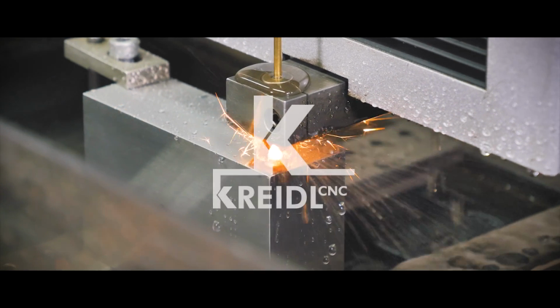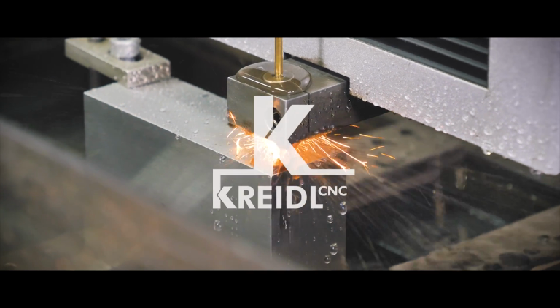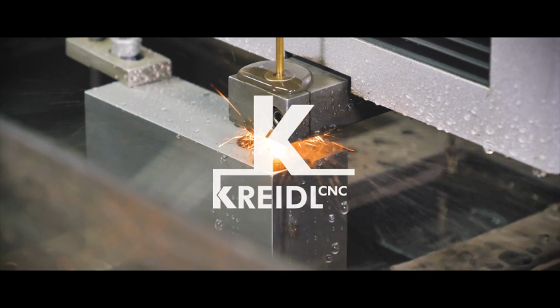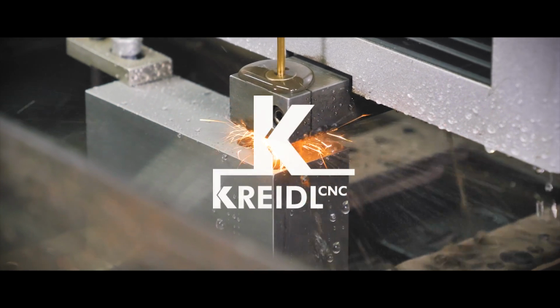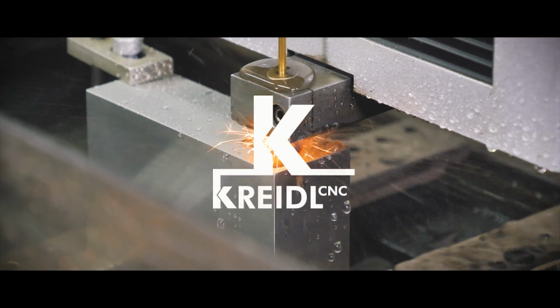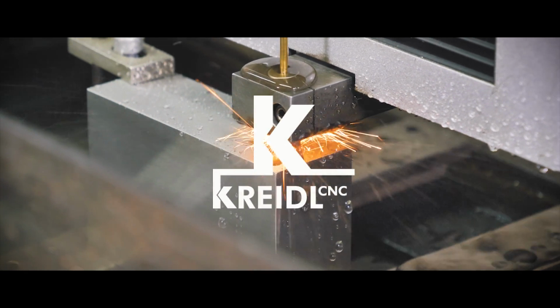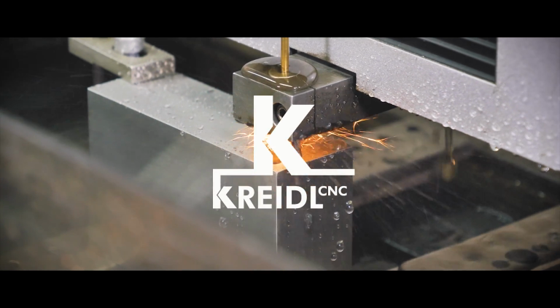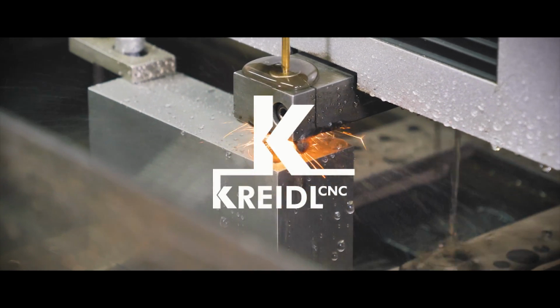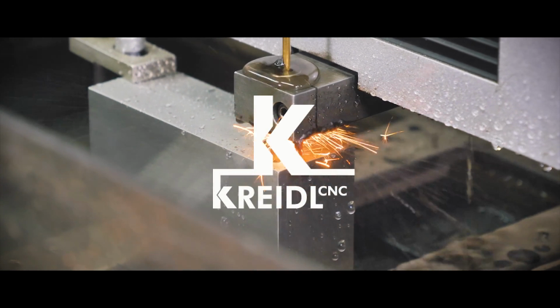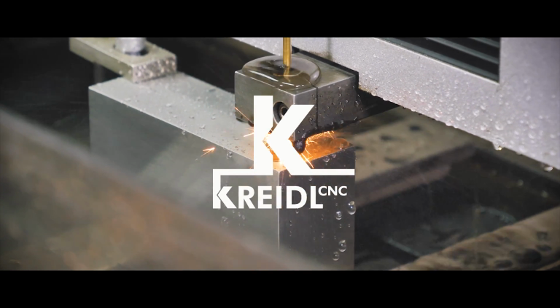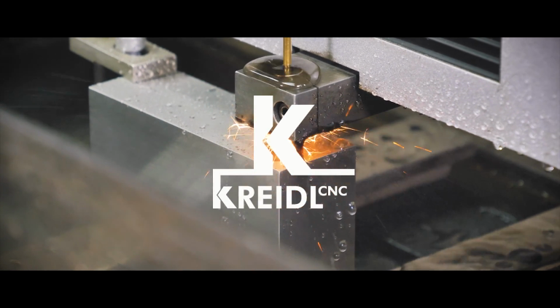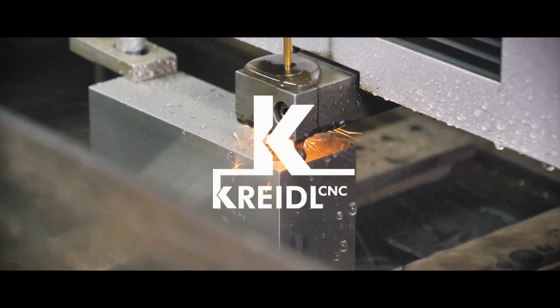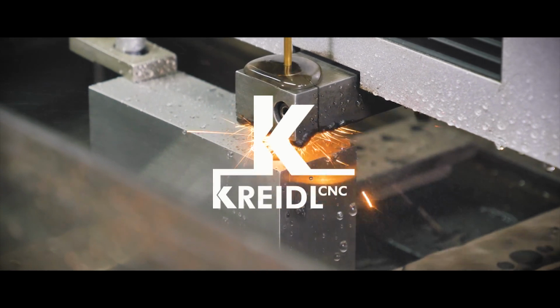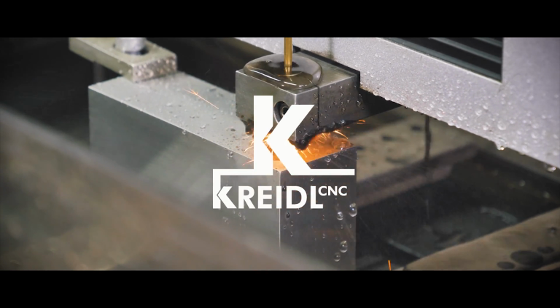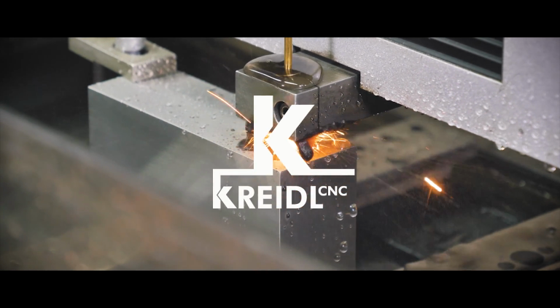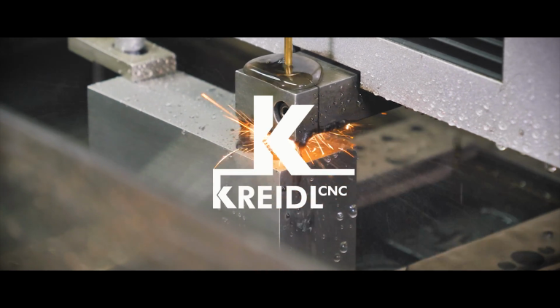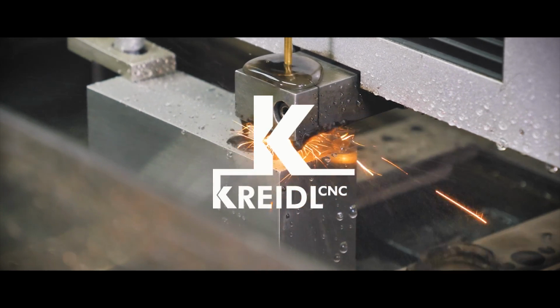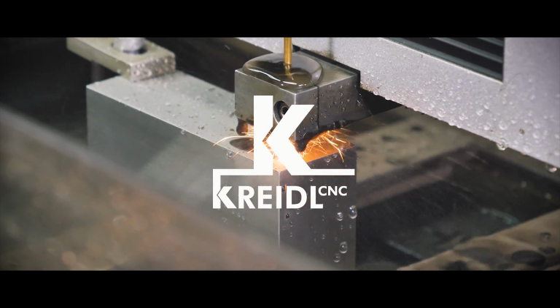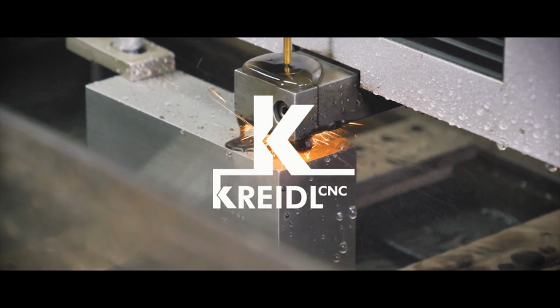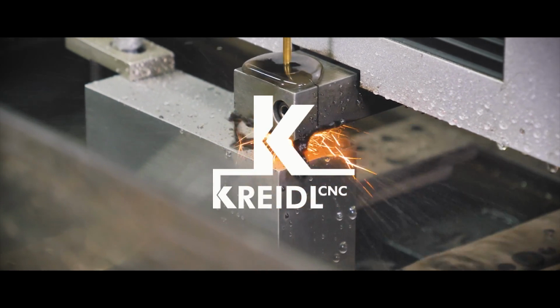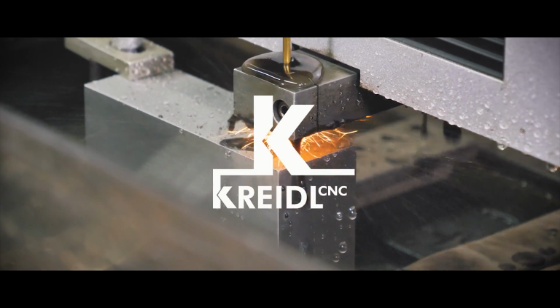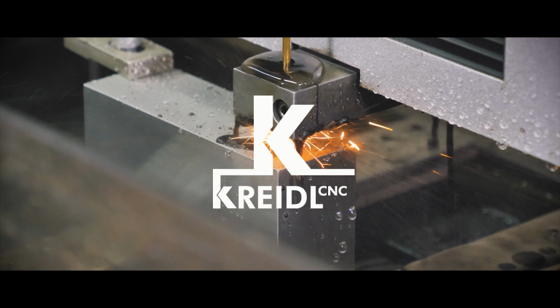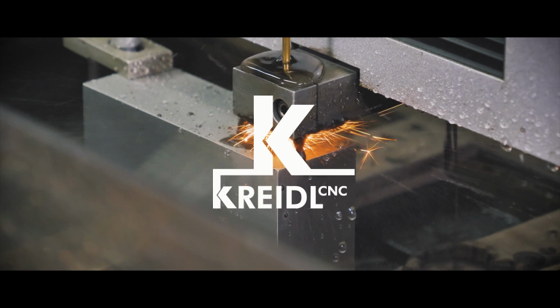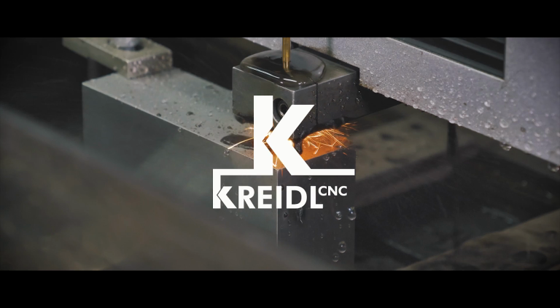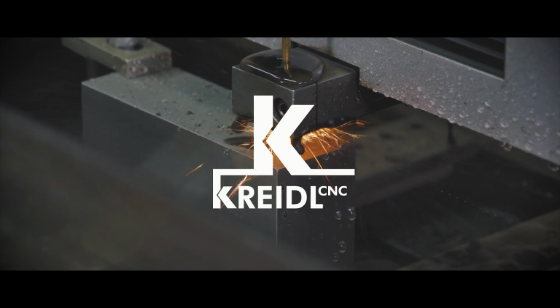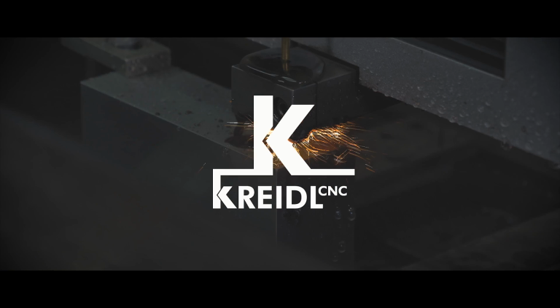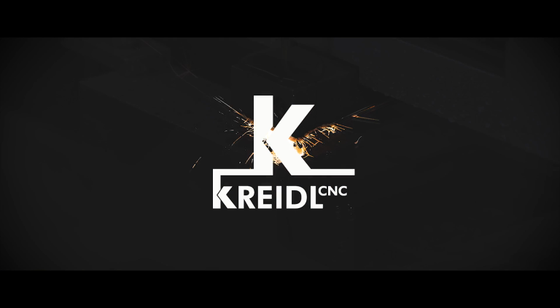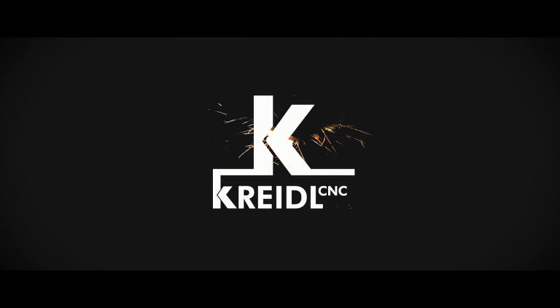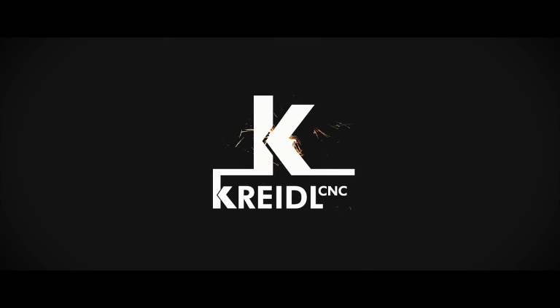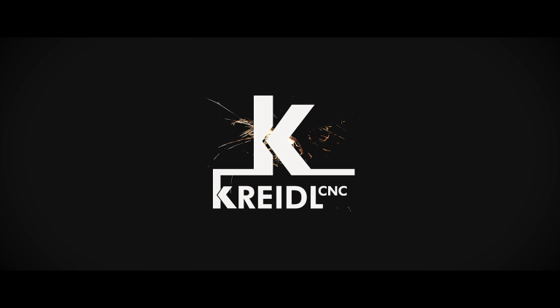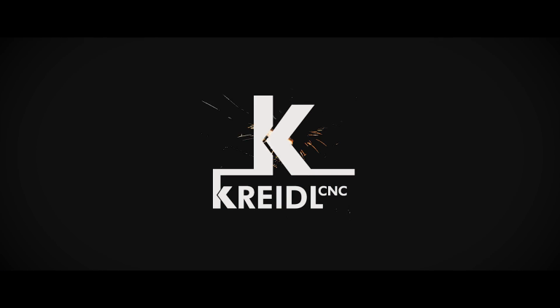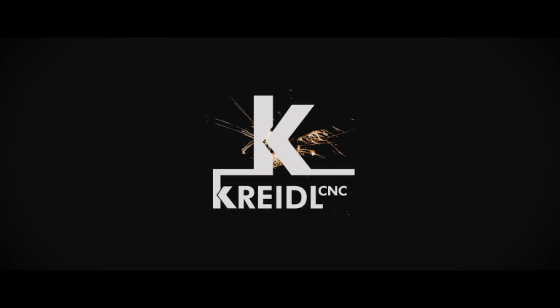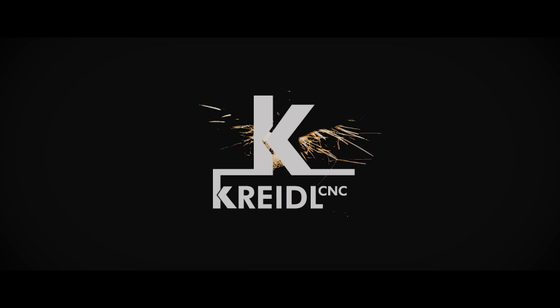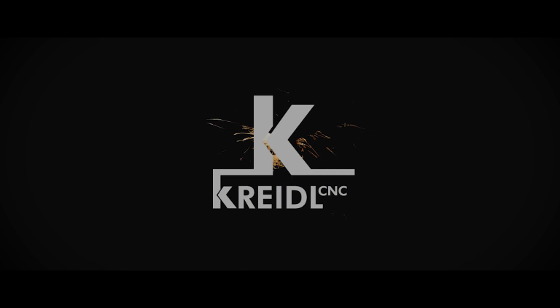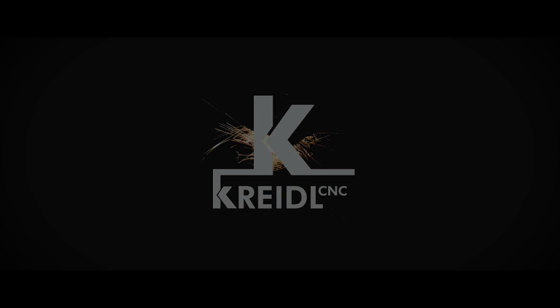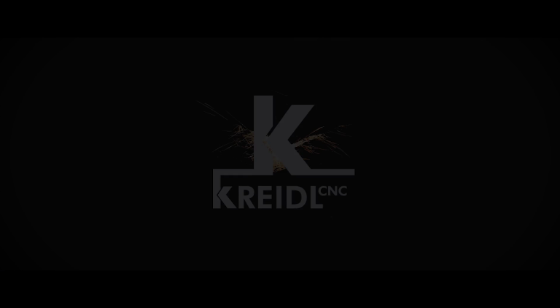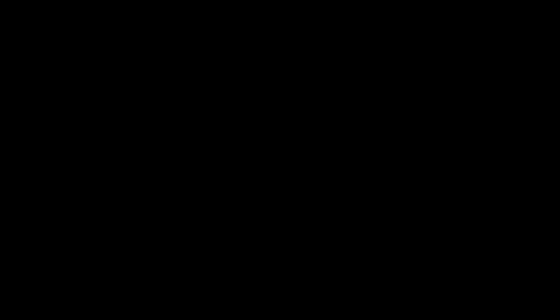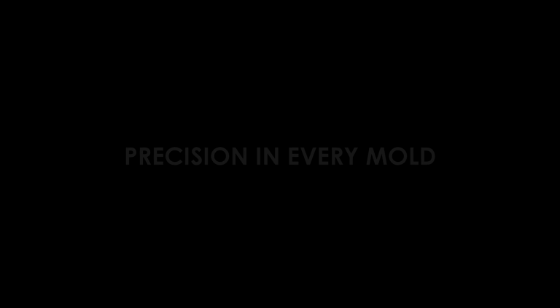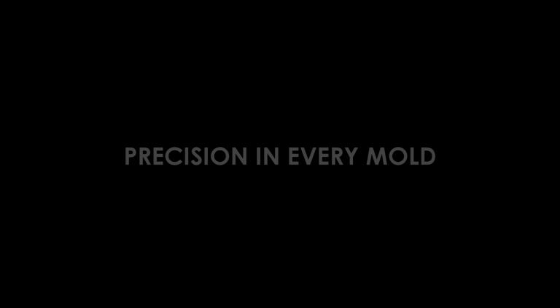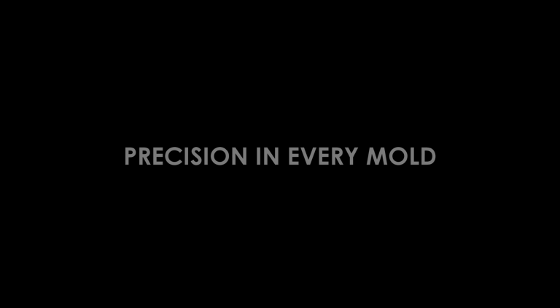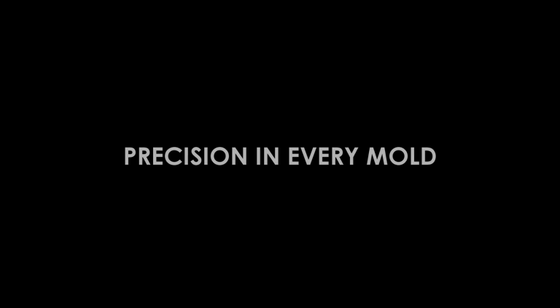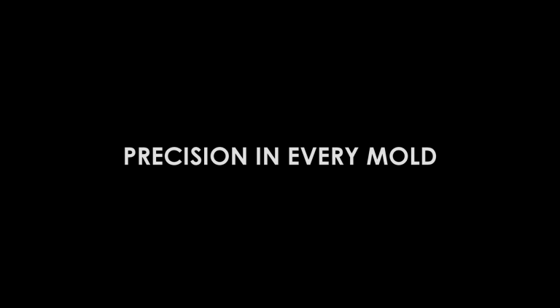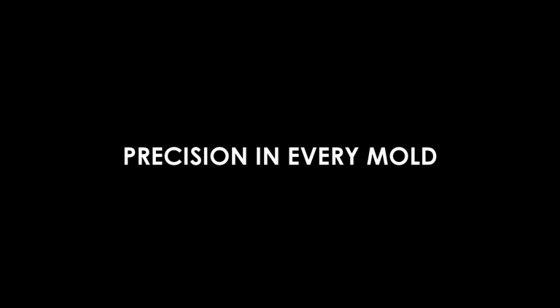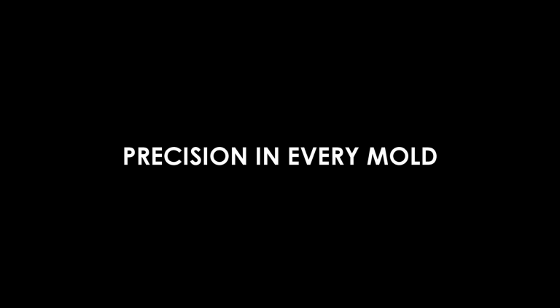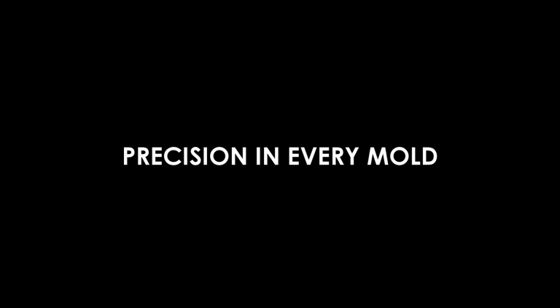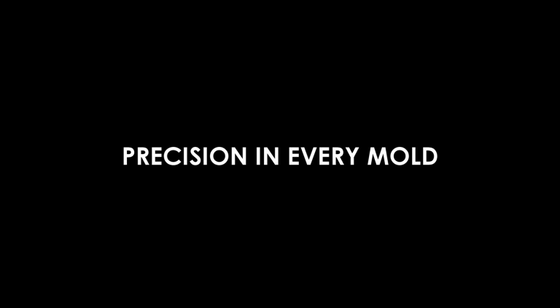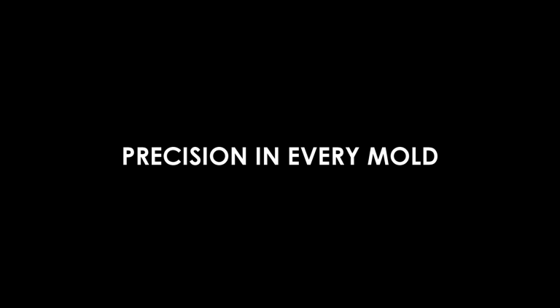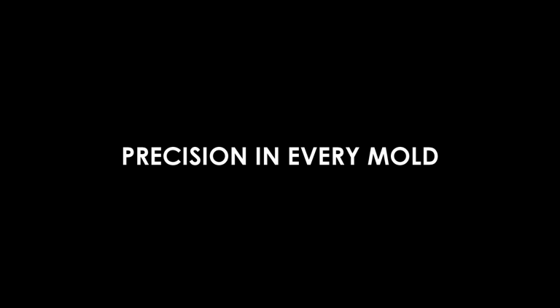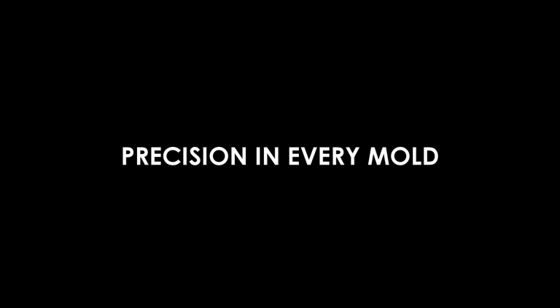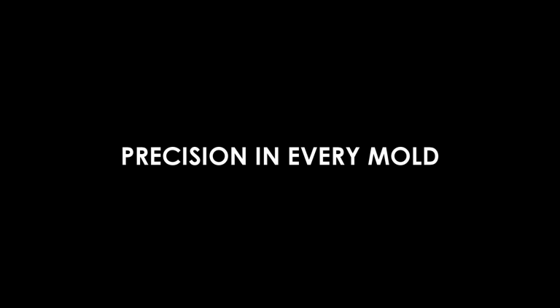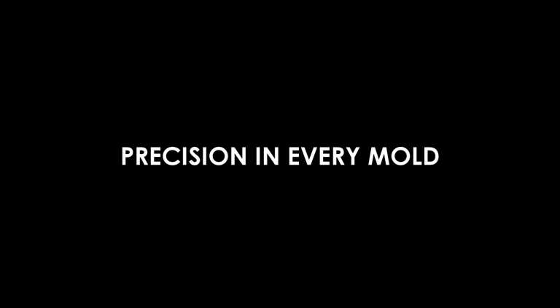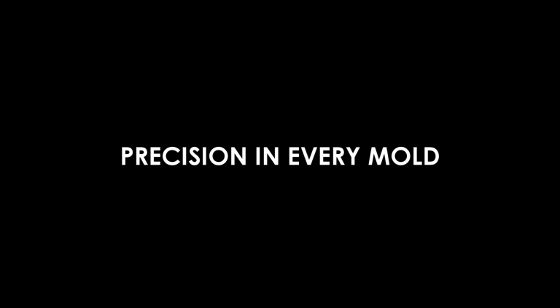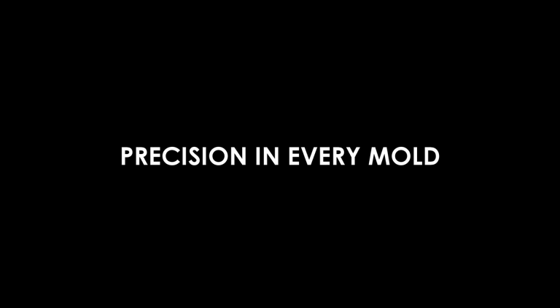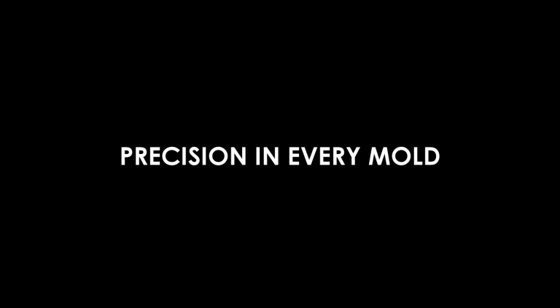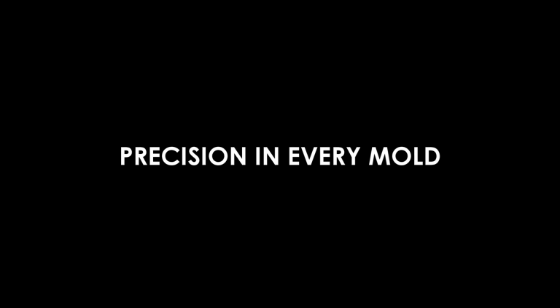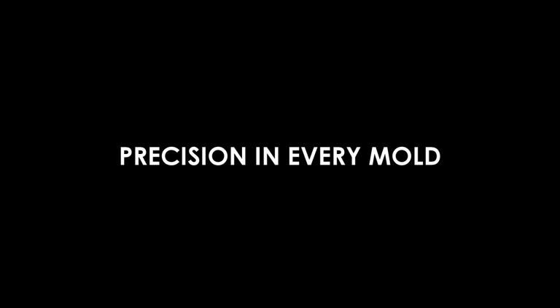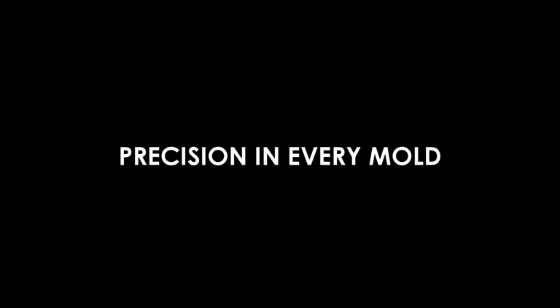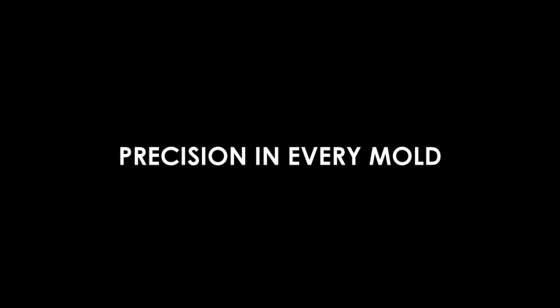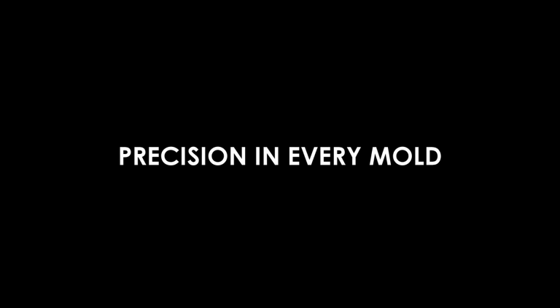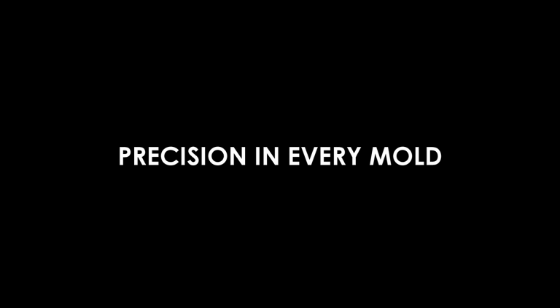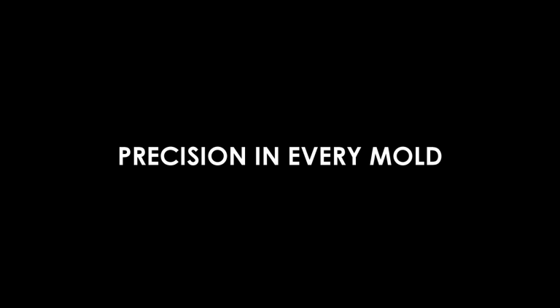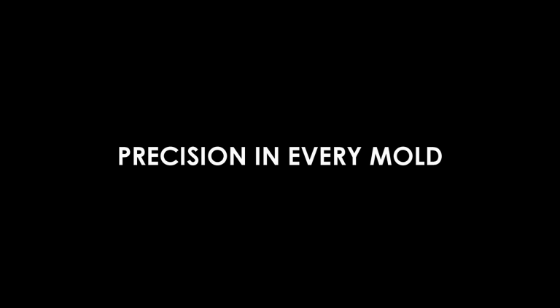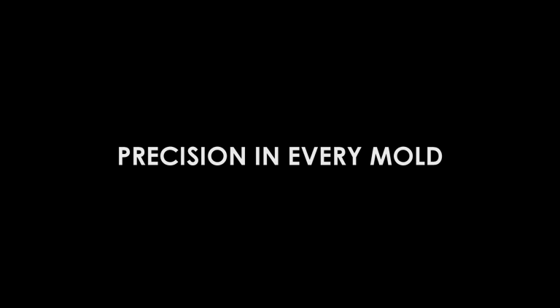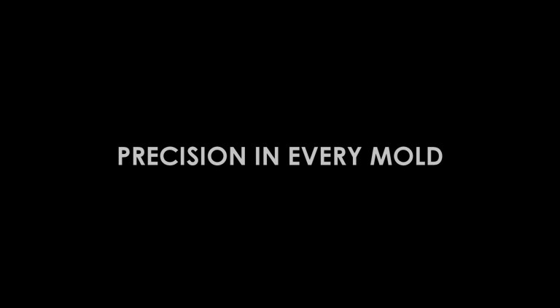Cradle CNC mold construction — precision in every mold.